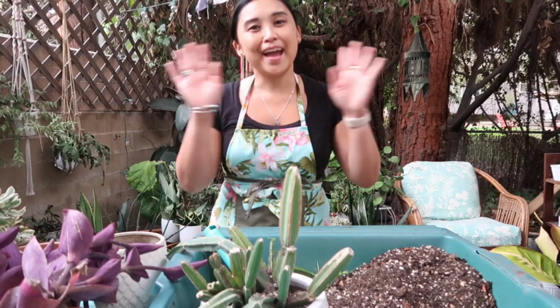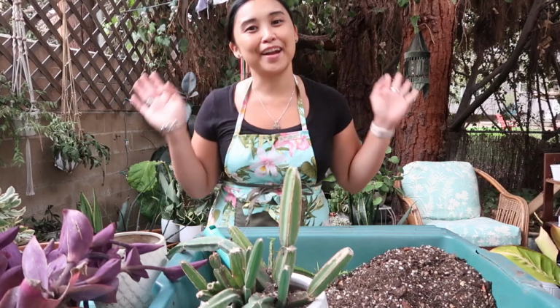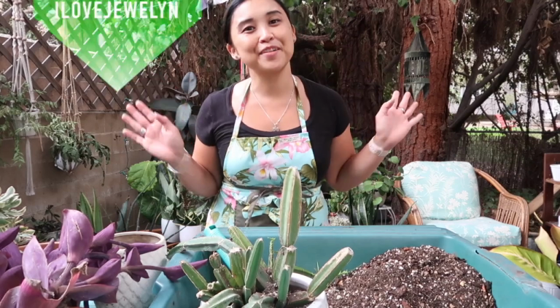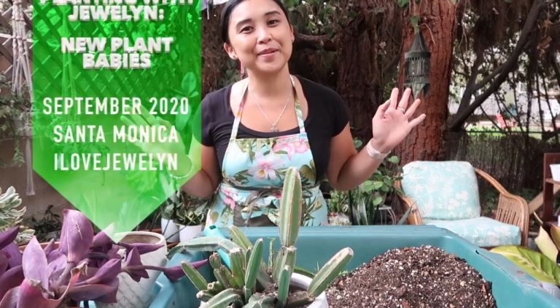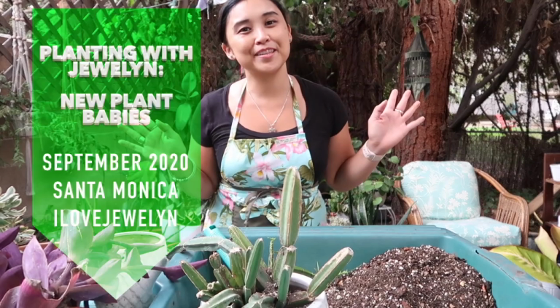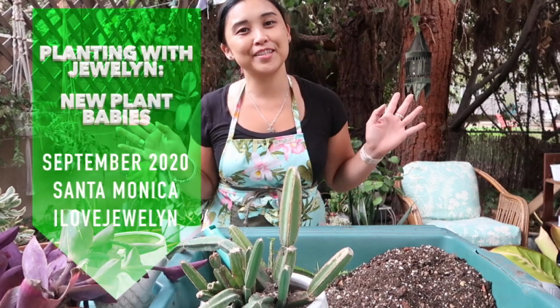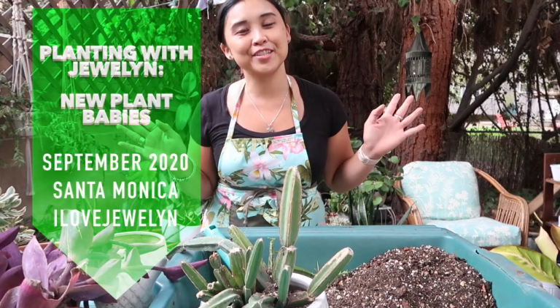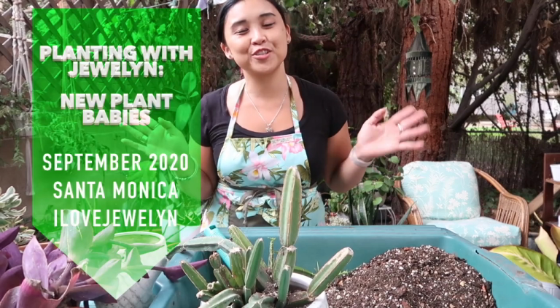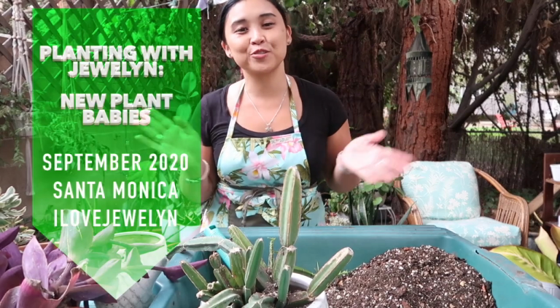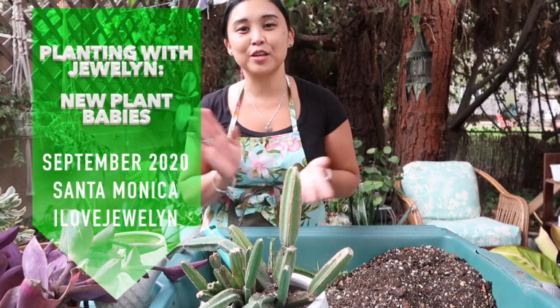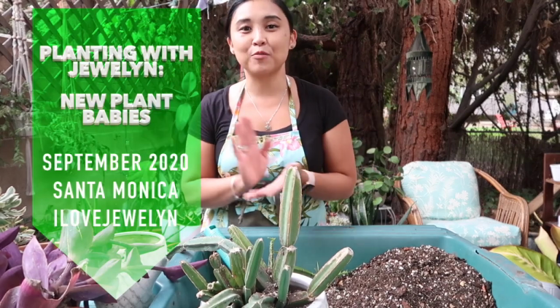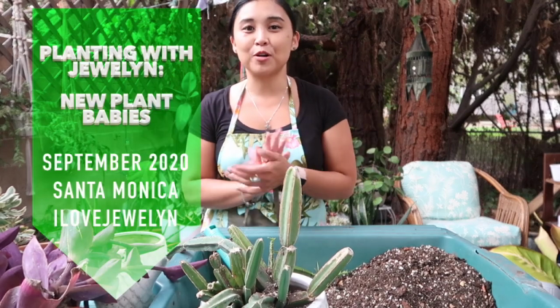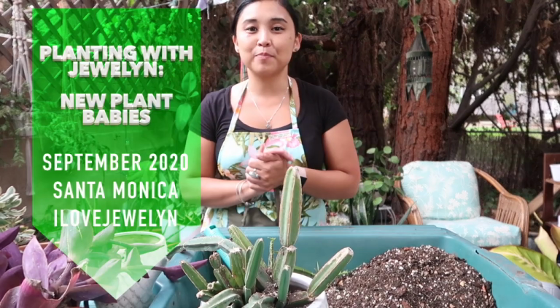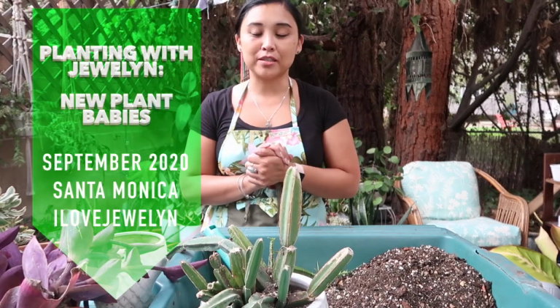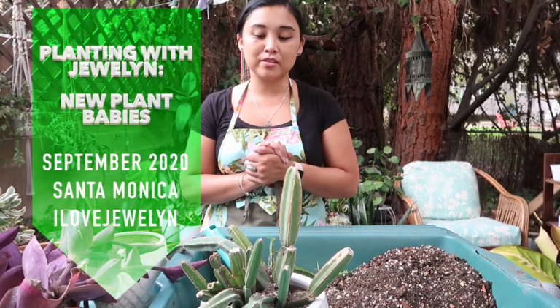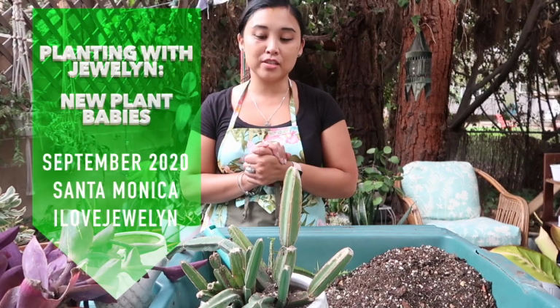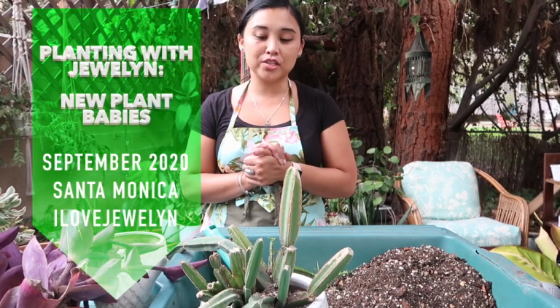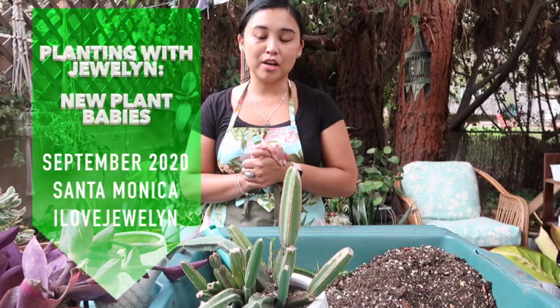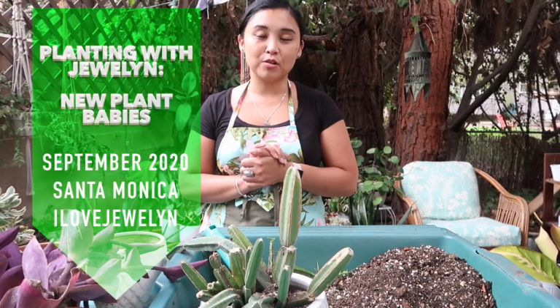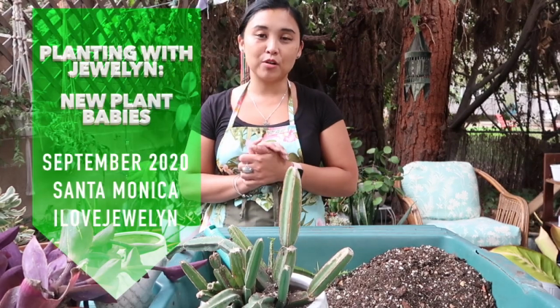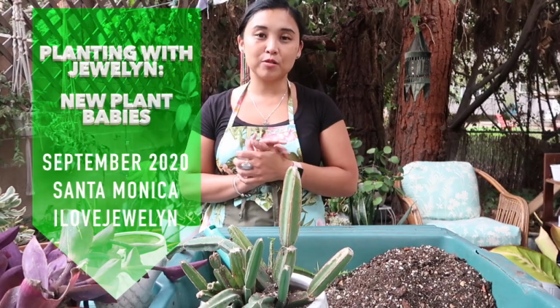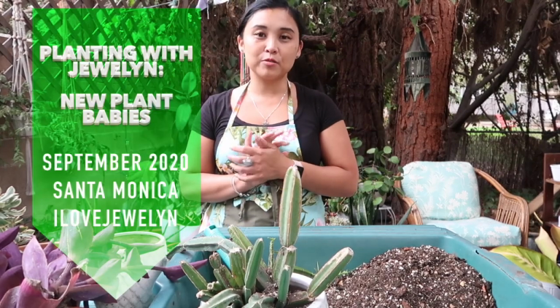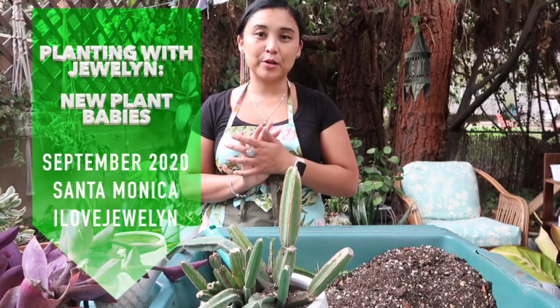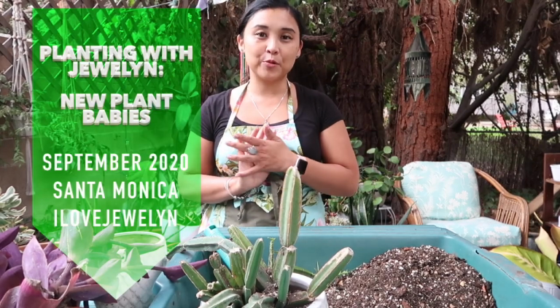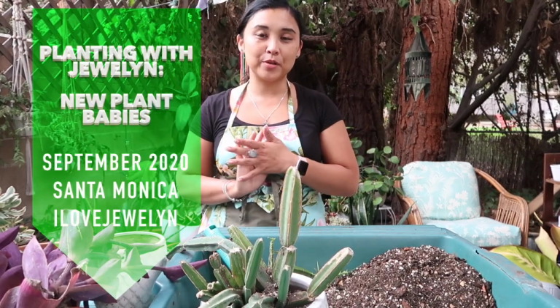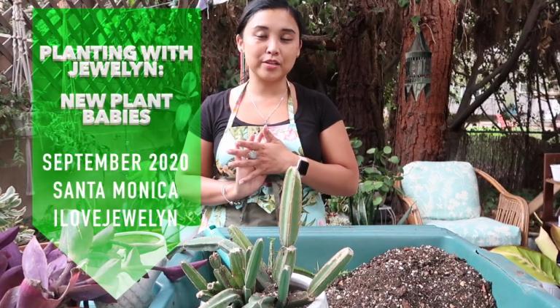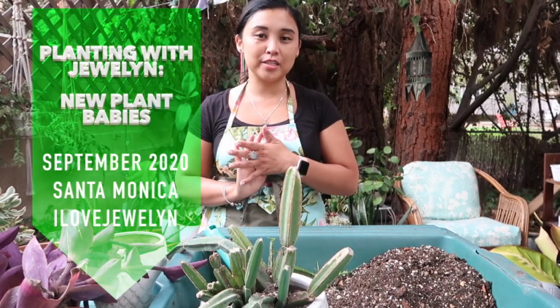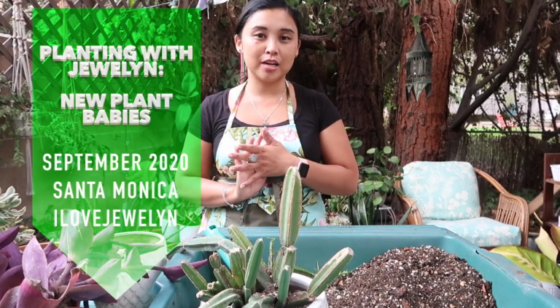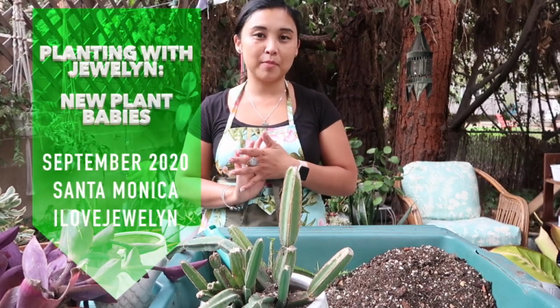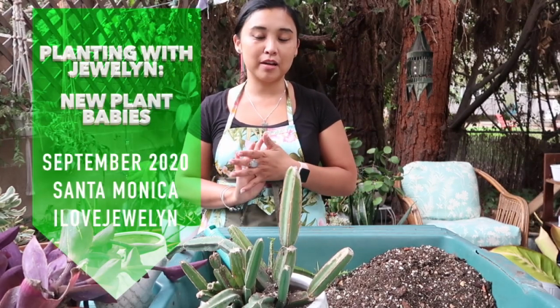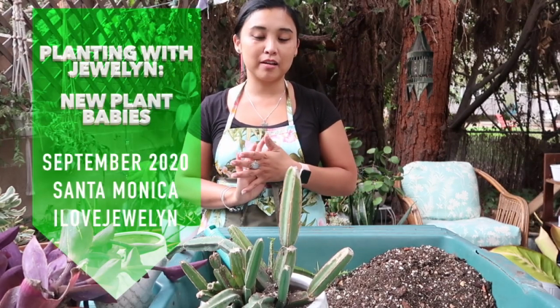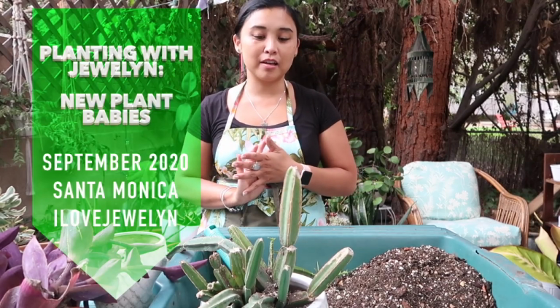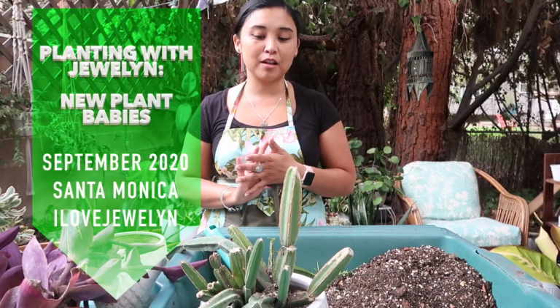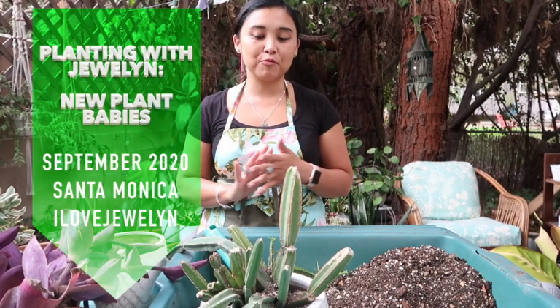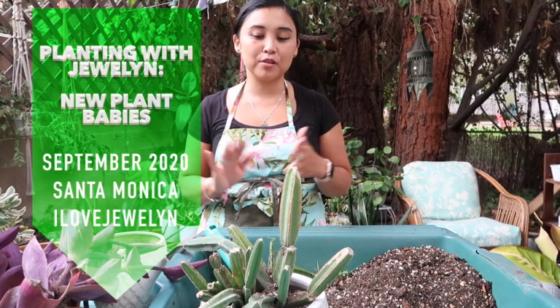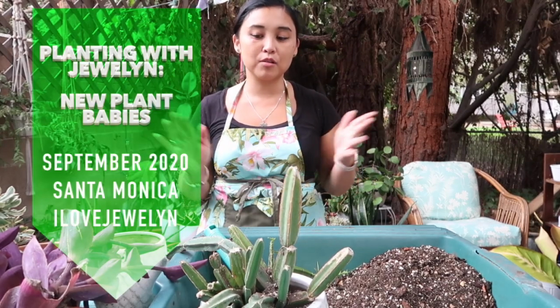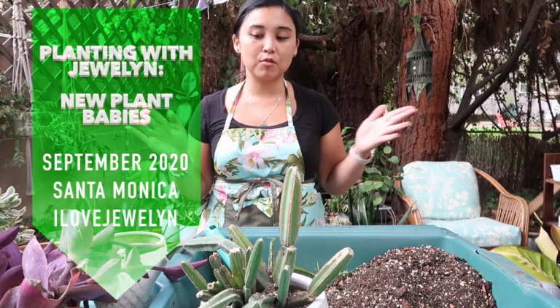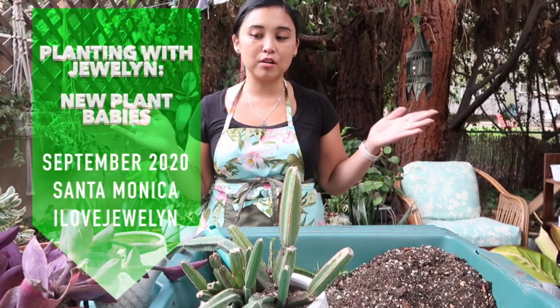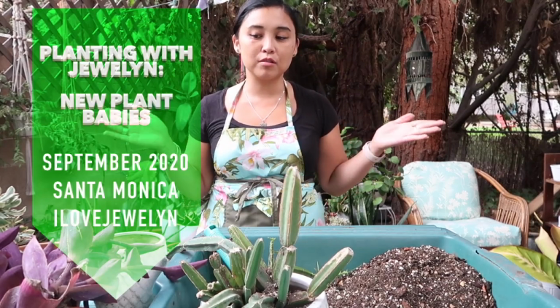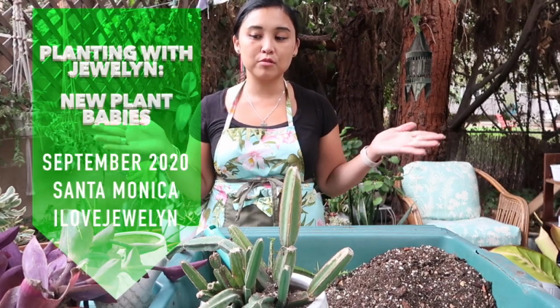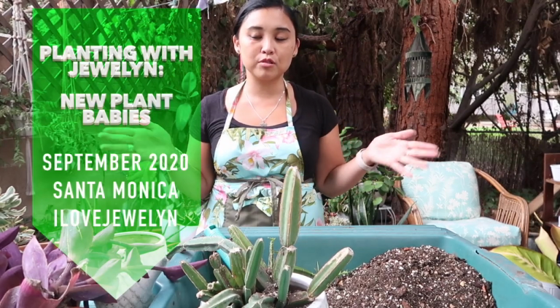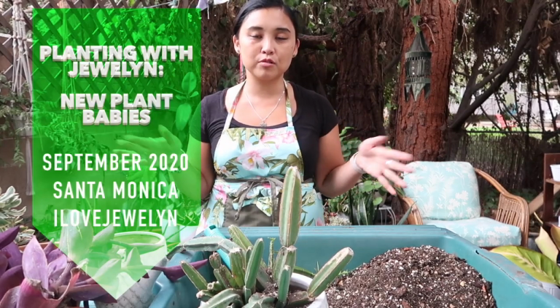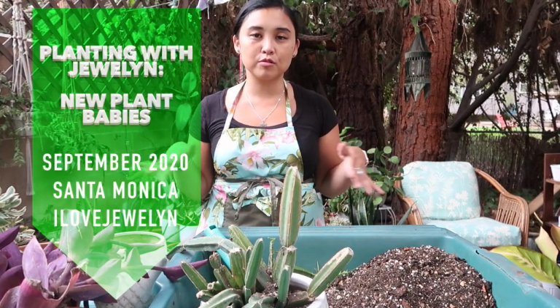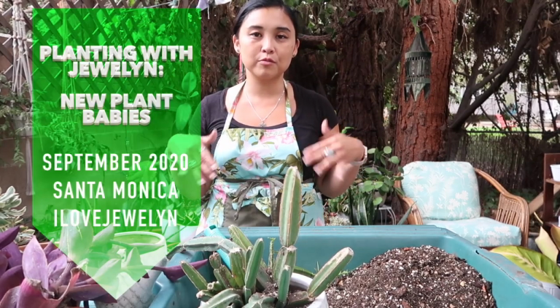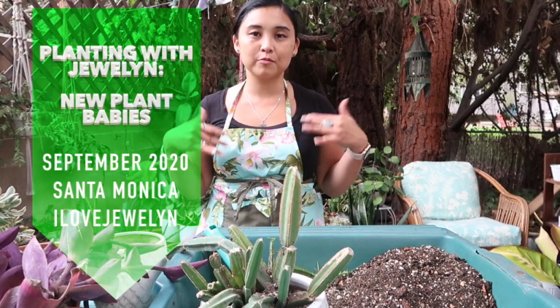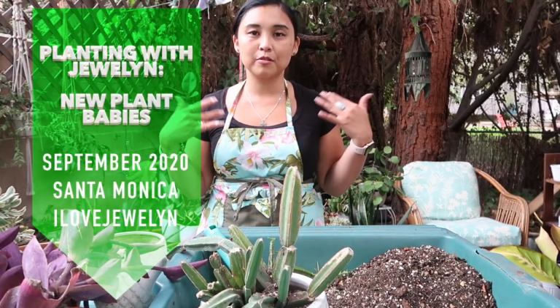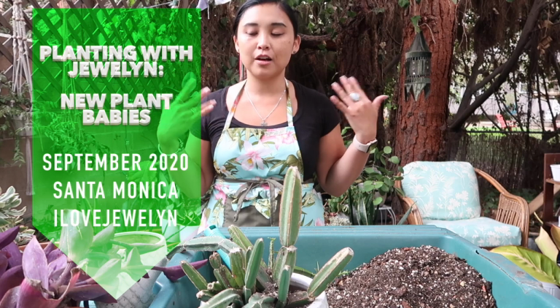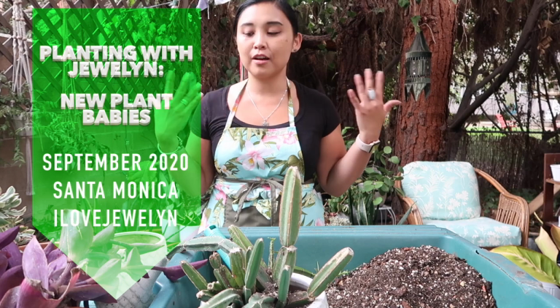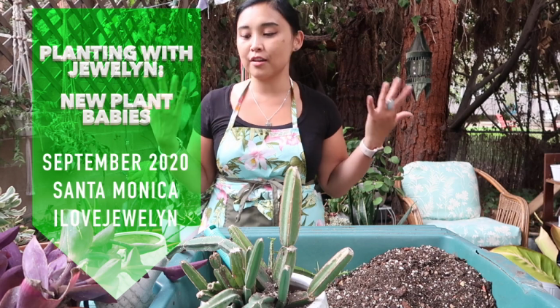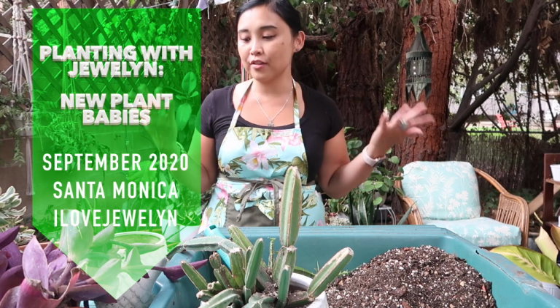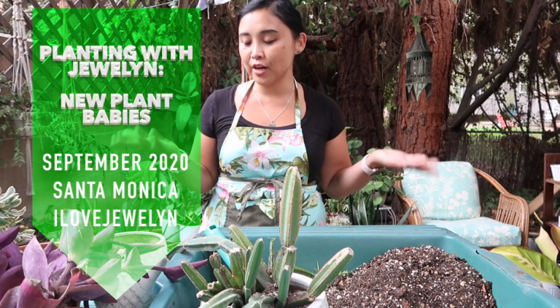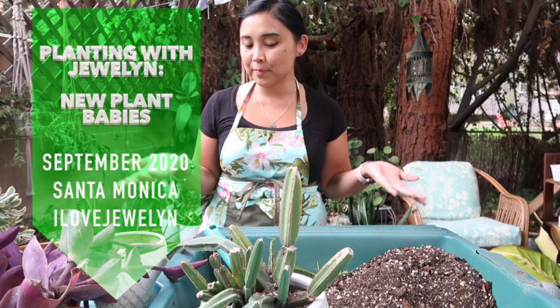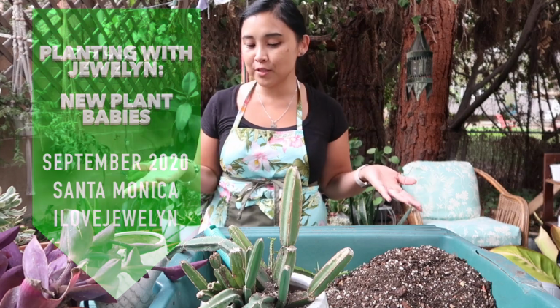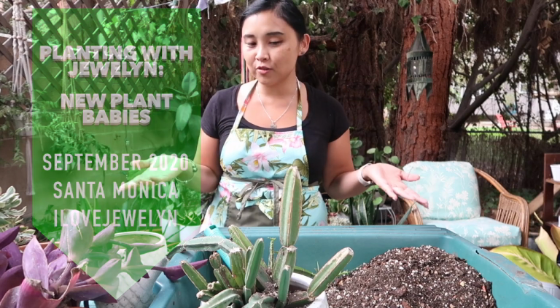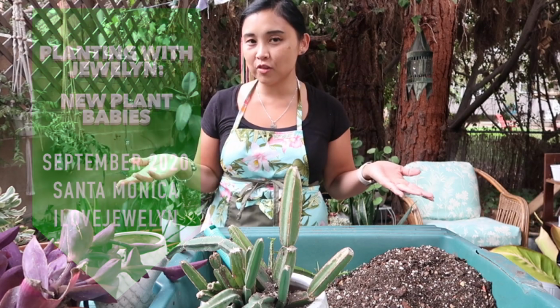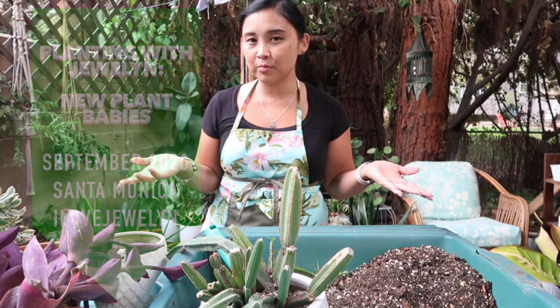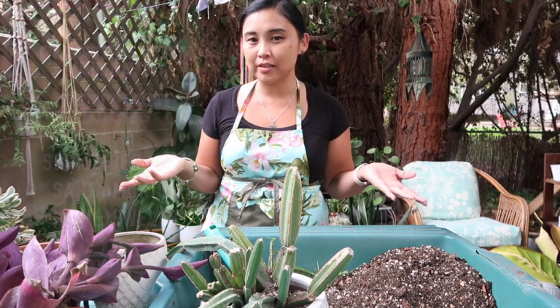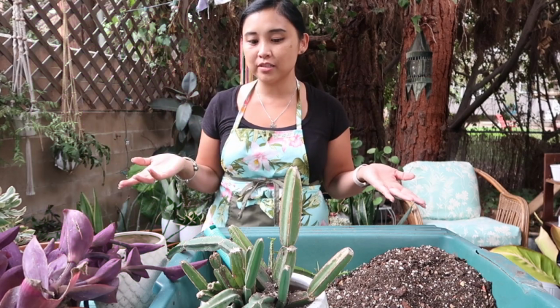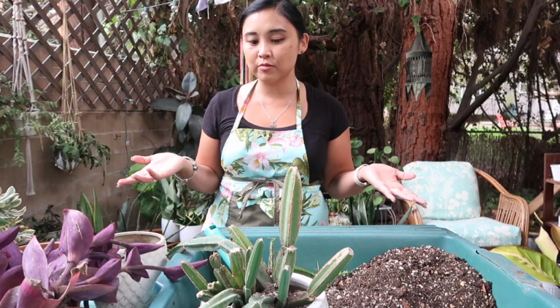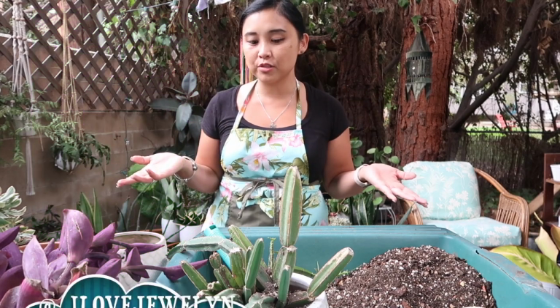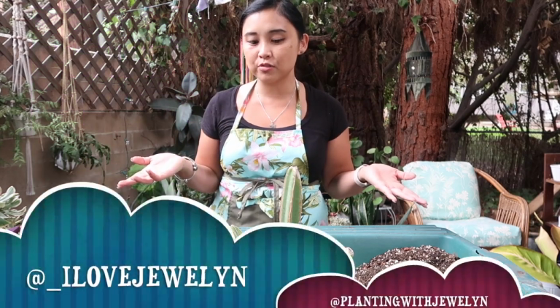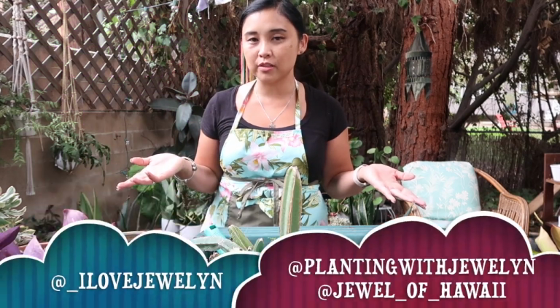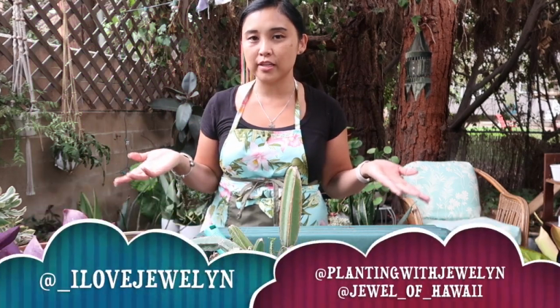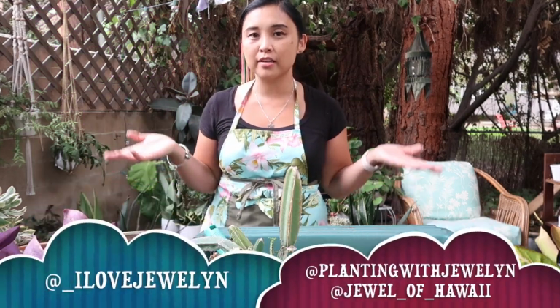Hey everybody, this is JuLynn. Welcome back to the channel. Welcome to my home here in Santa Monica, California. Welcome to another episode of Planting with JuLynn.